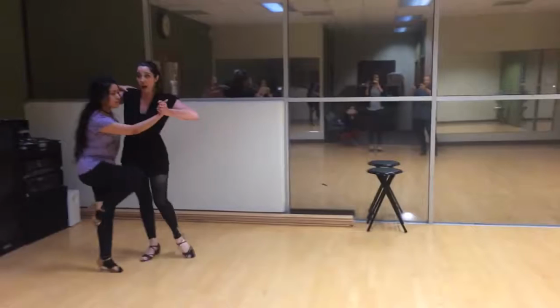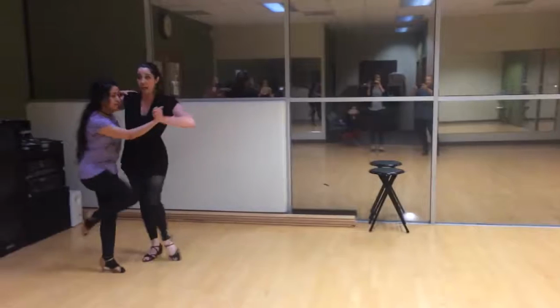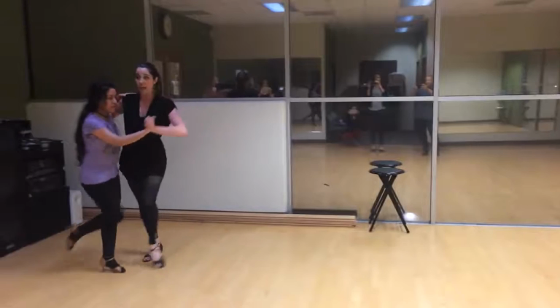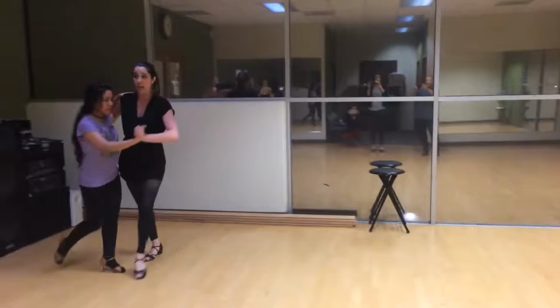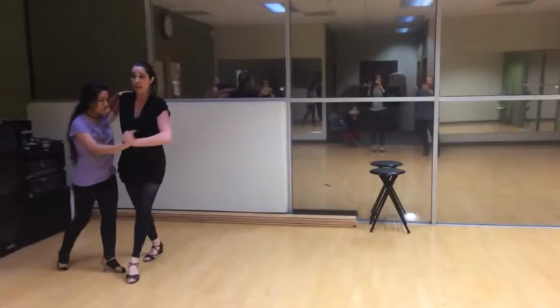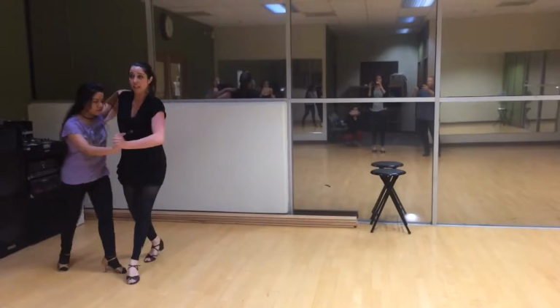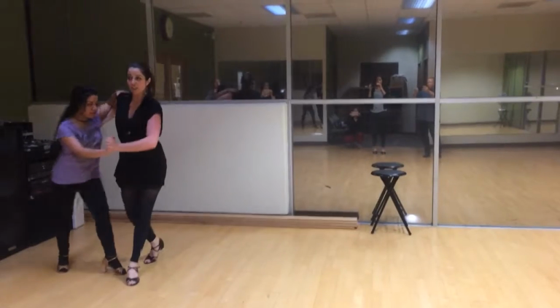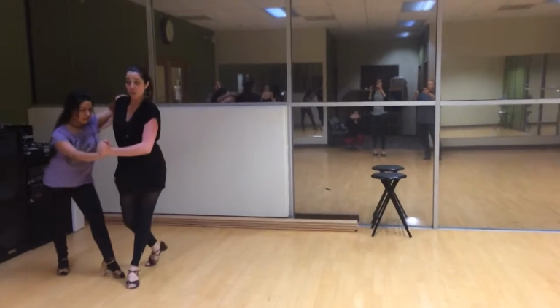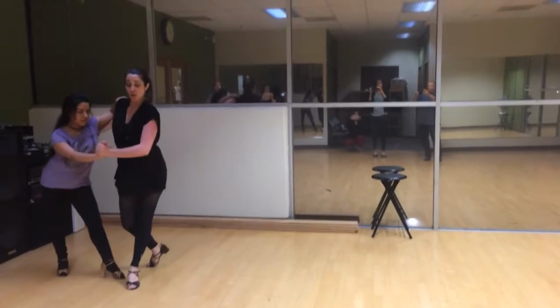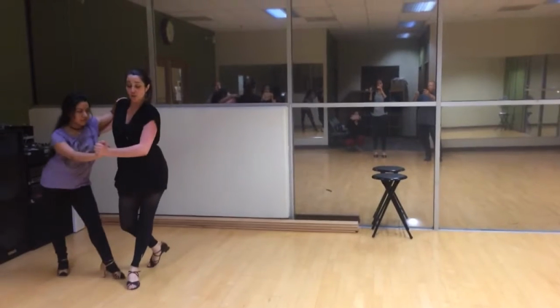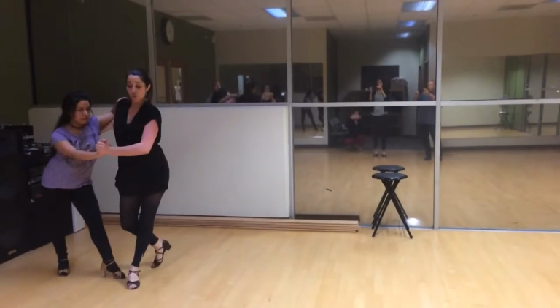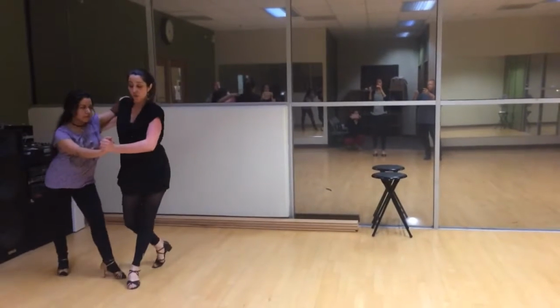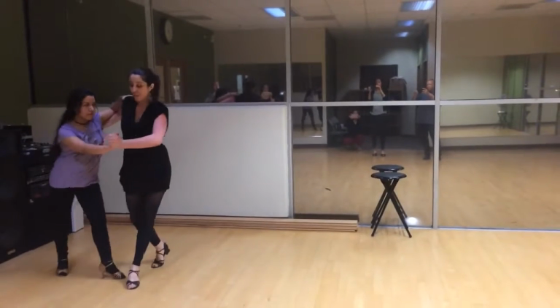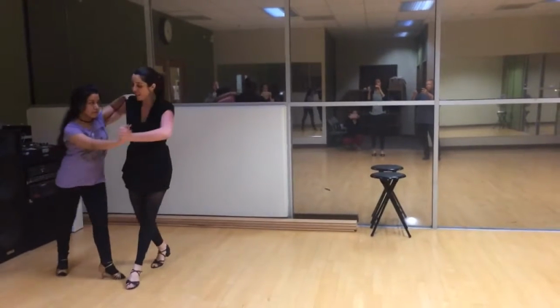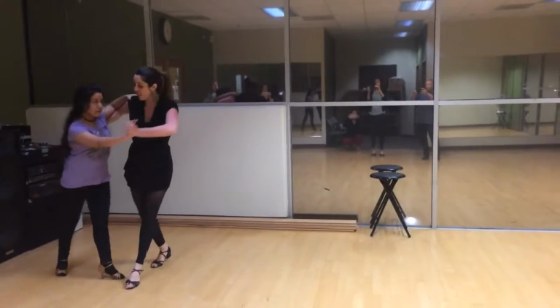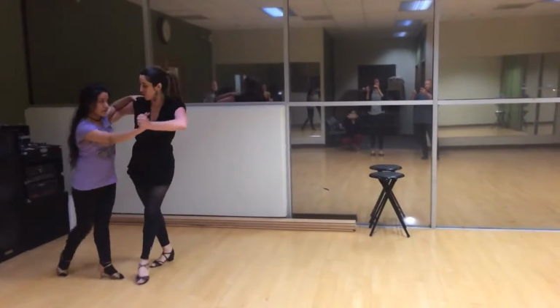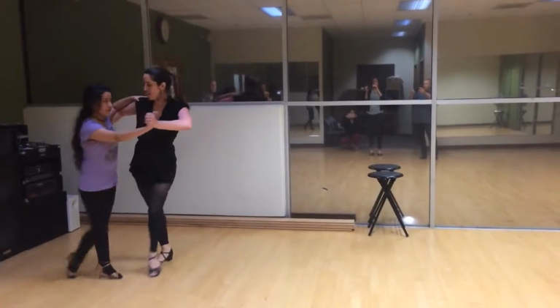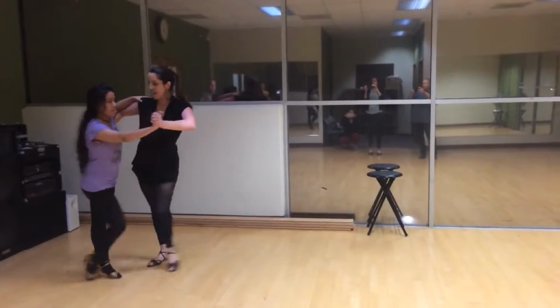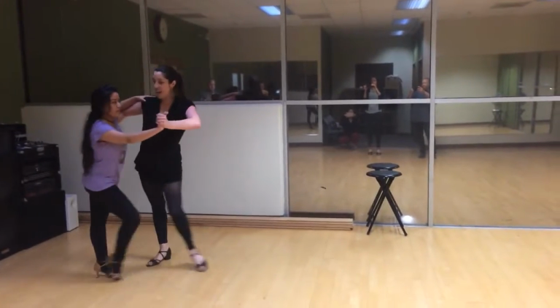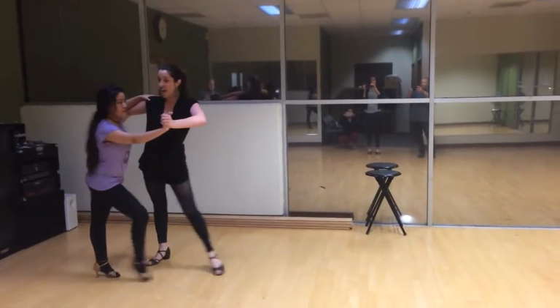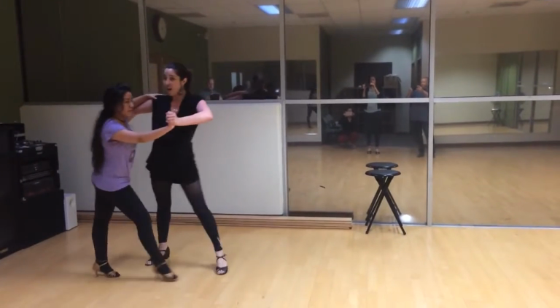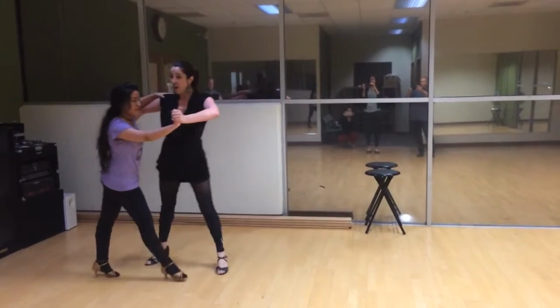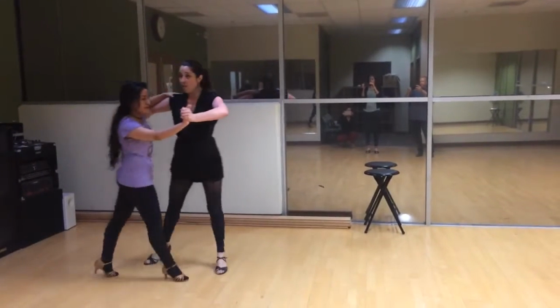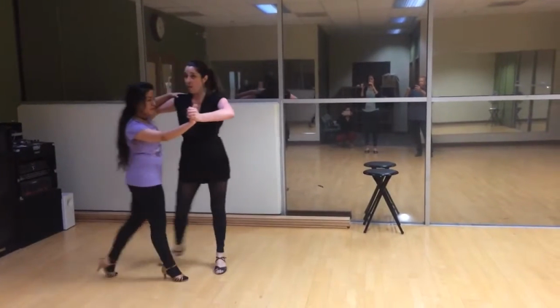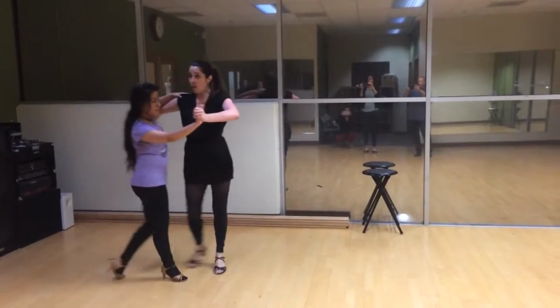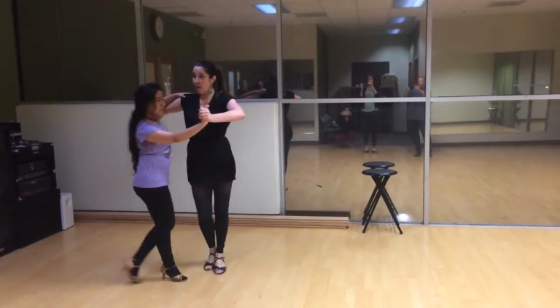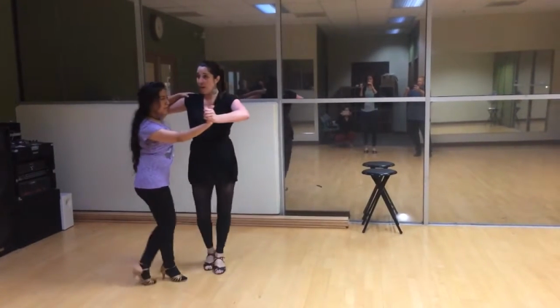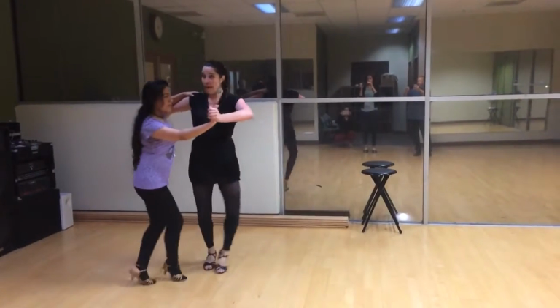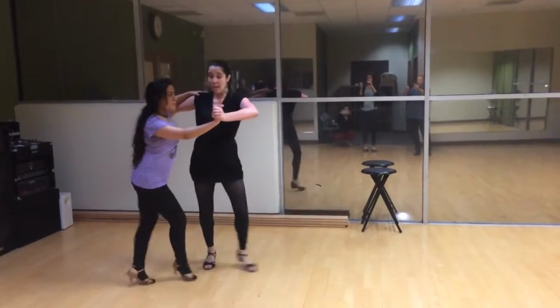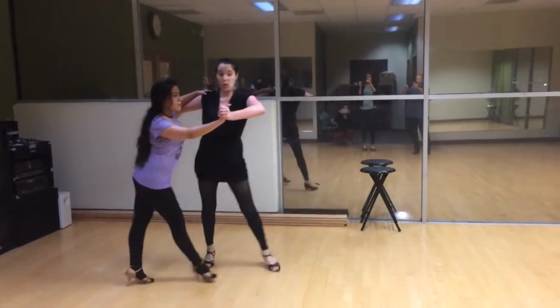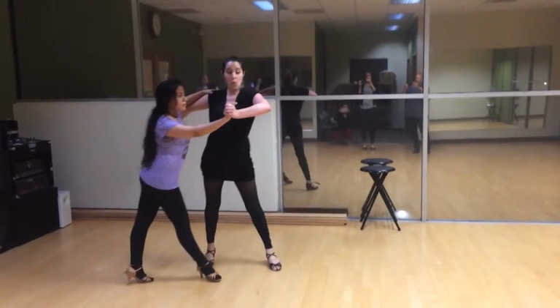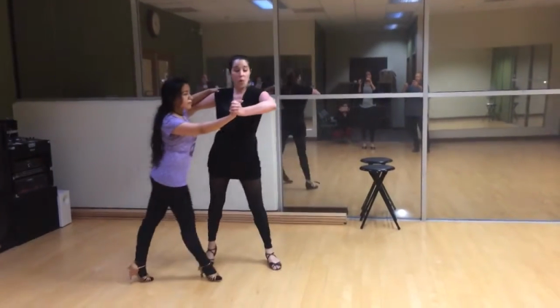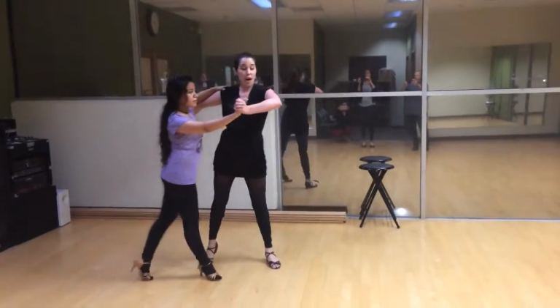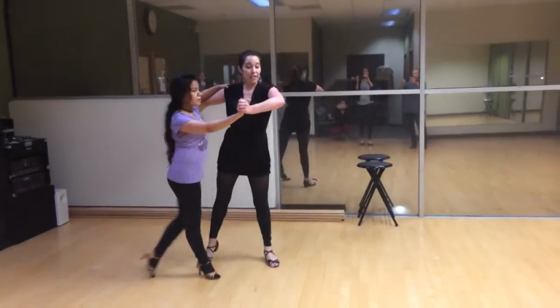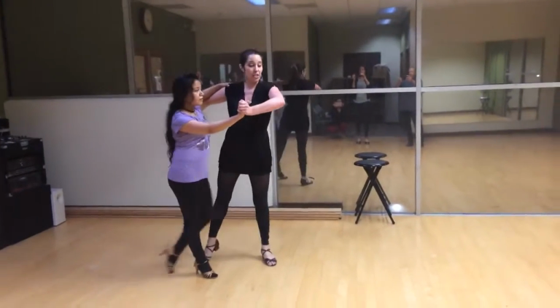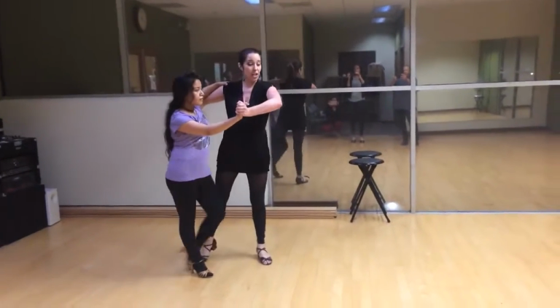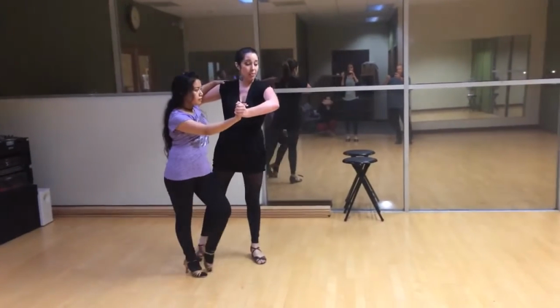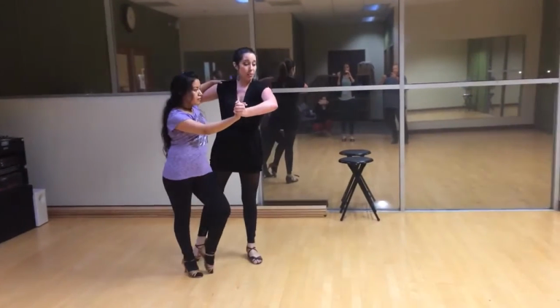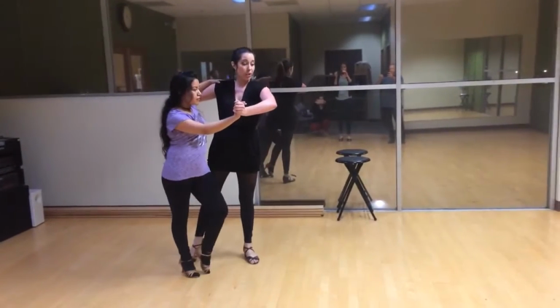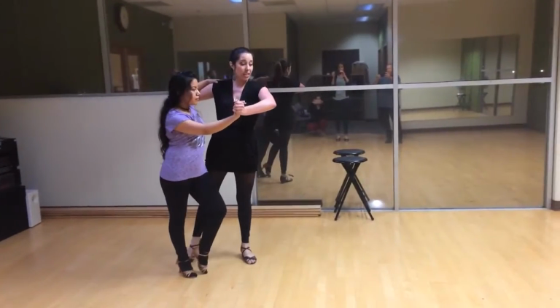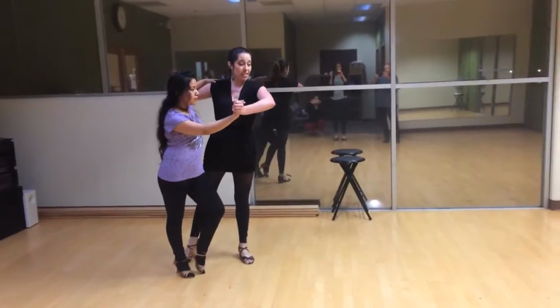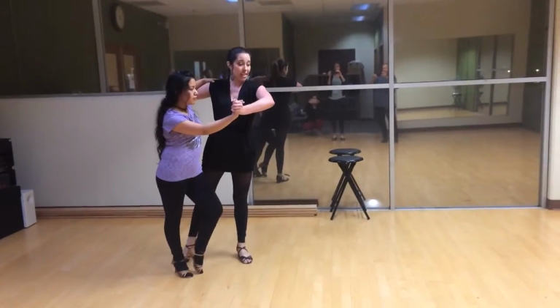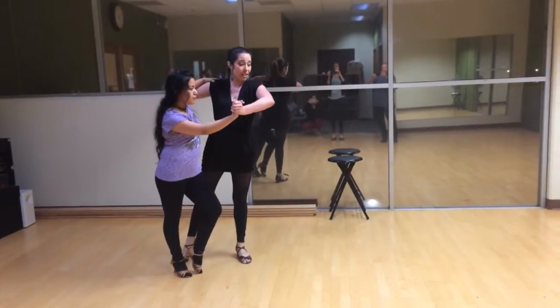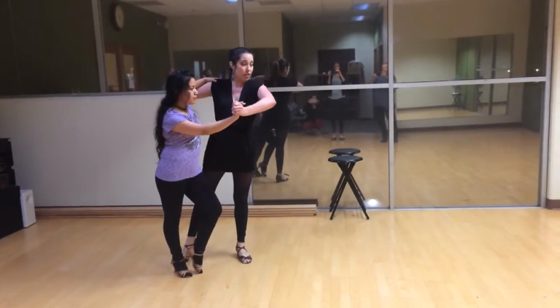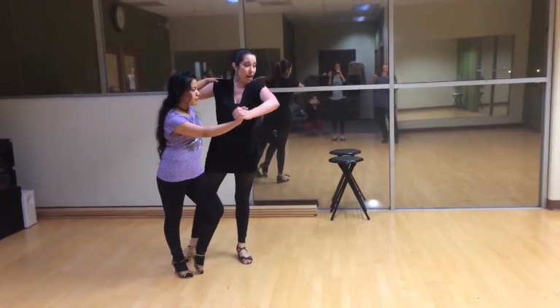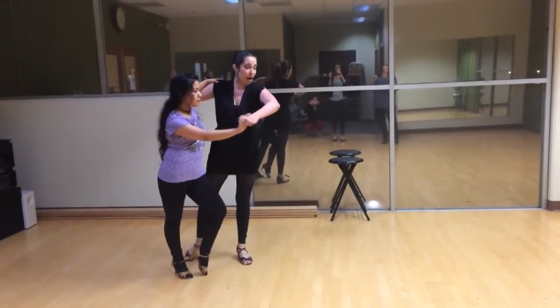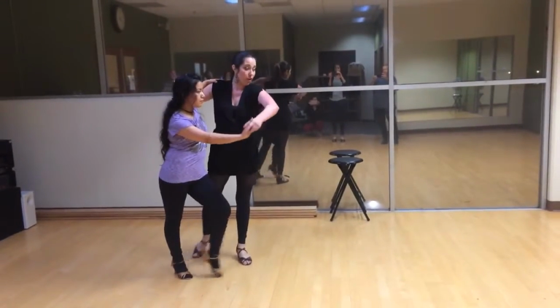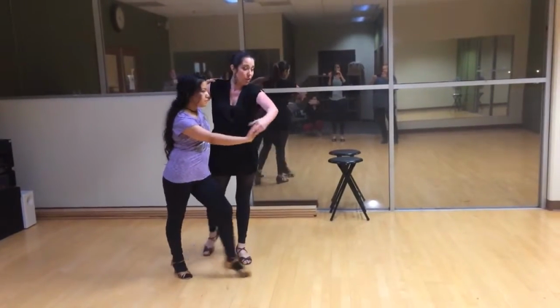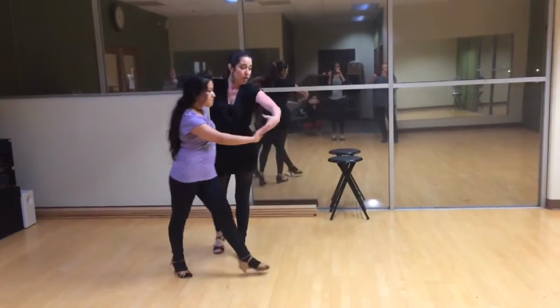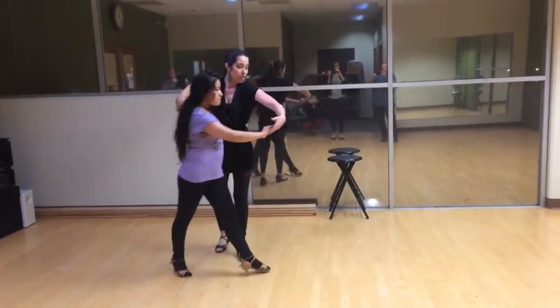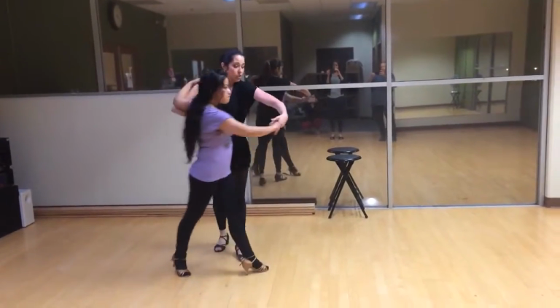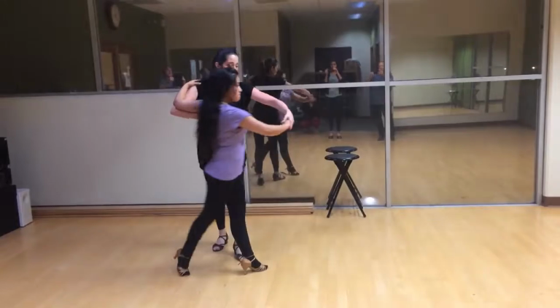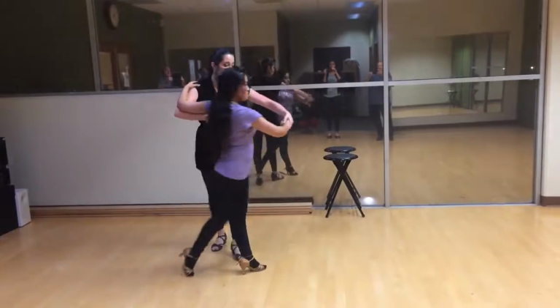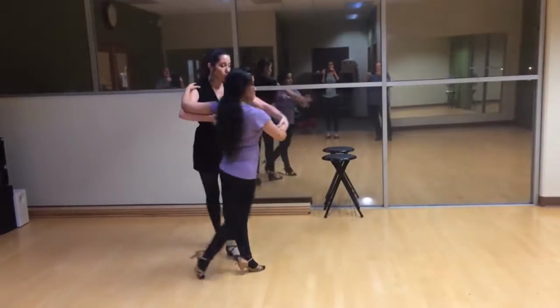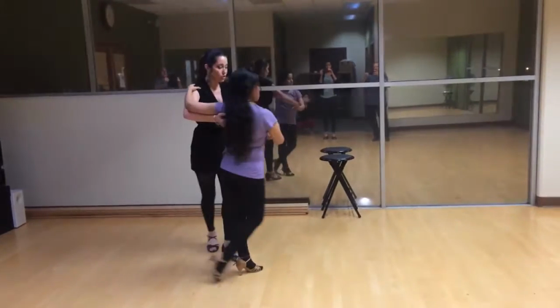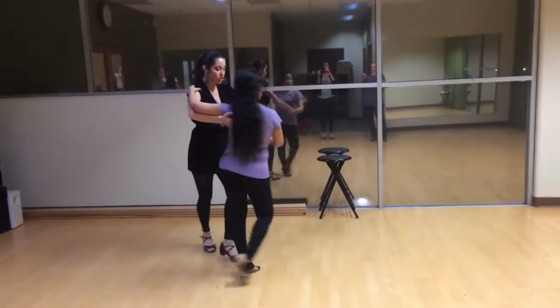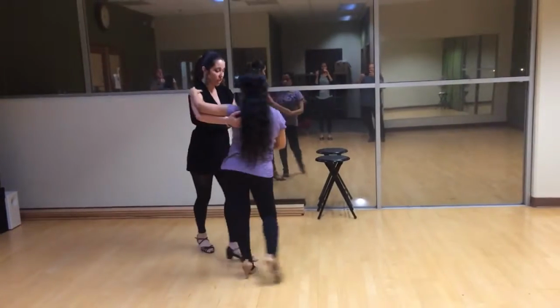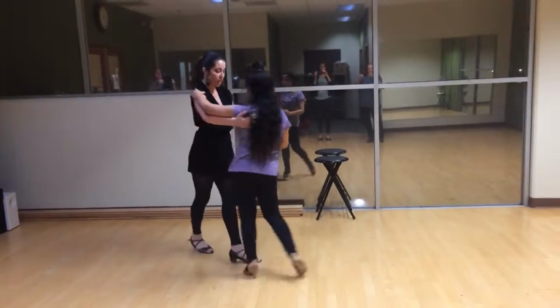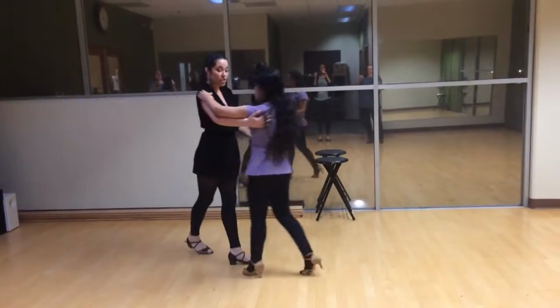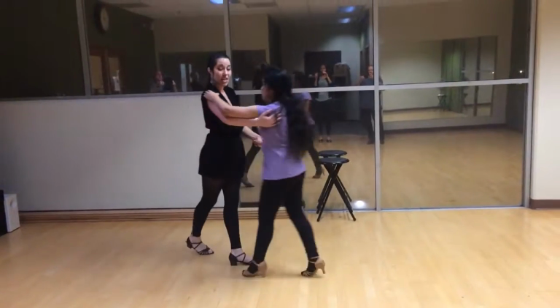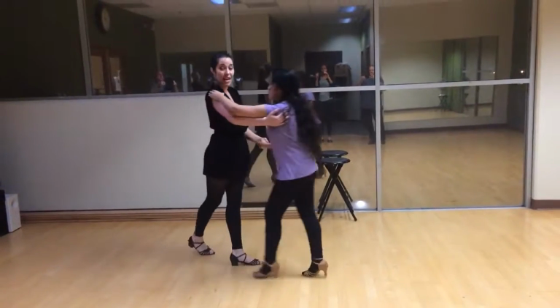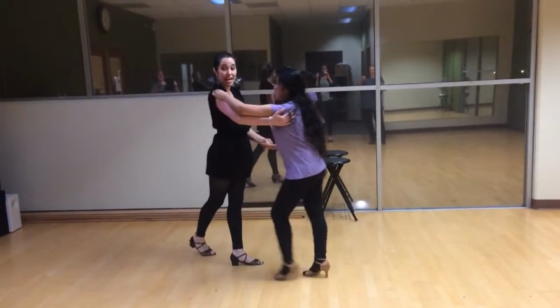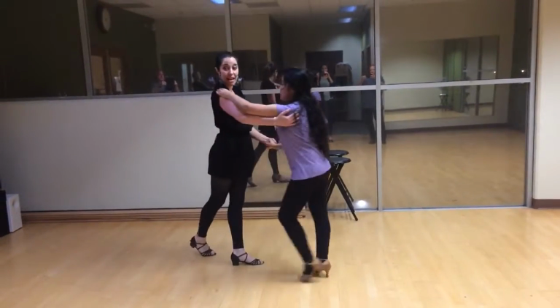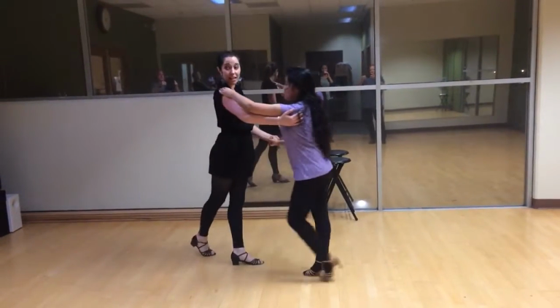1, 2, 3, 4, and 1. Gentlemen, we're going to send her out to change the hand.